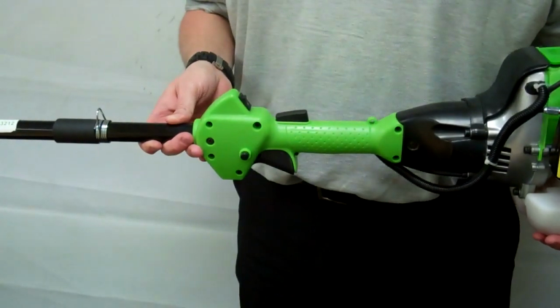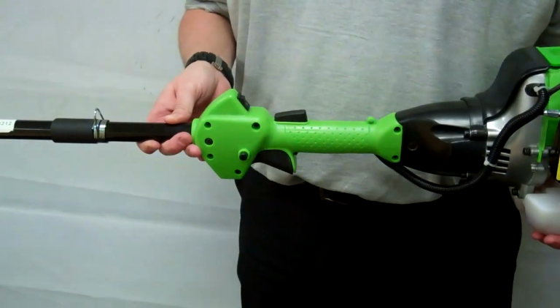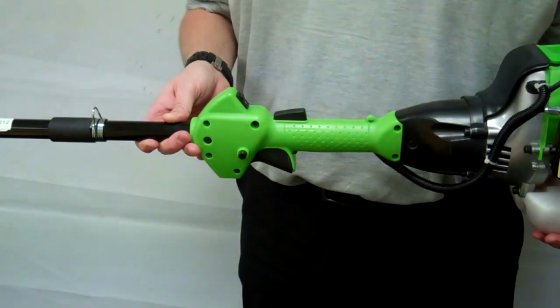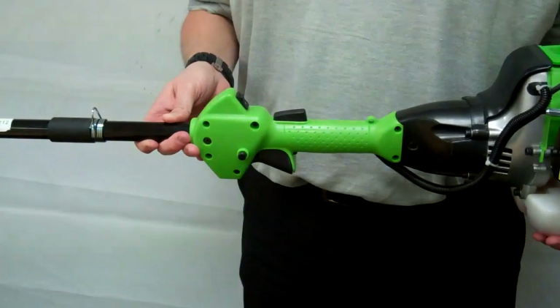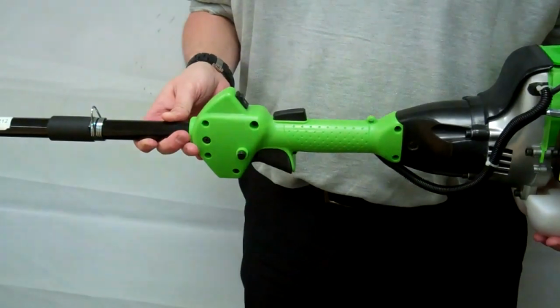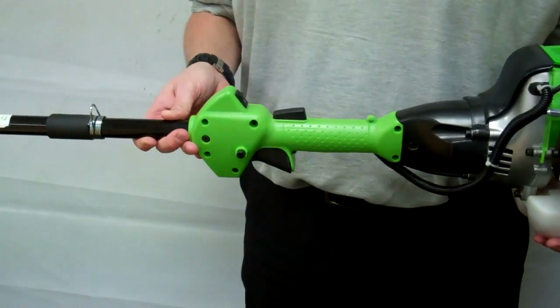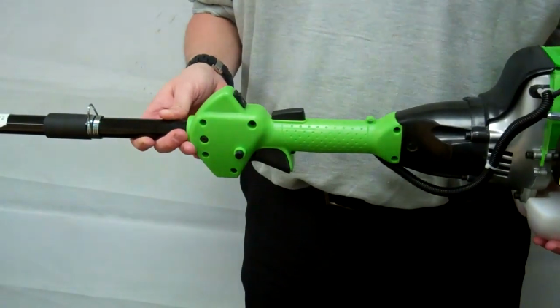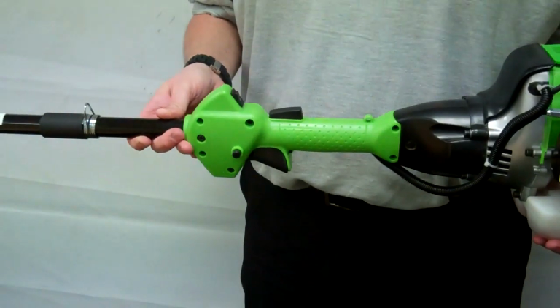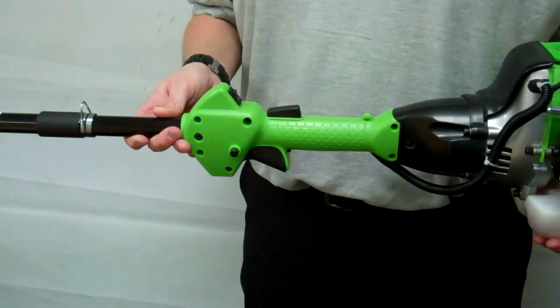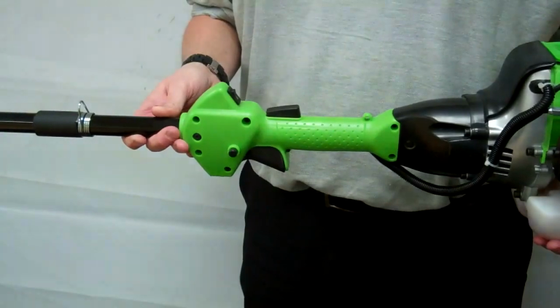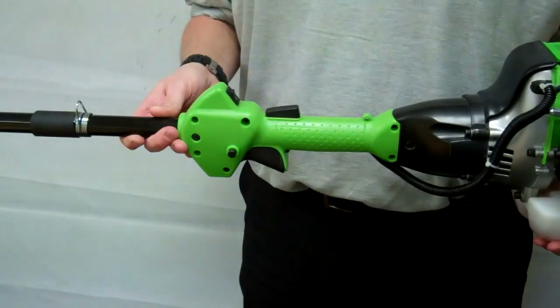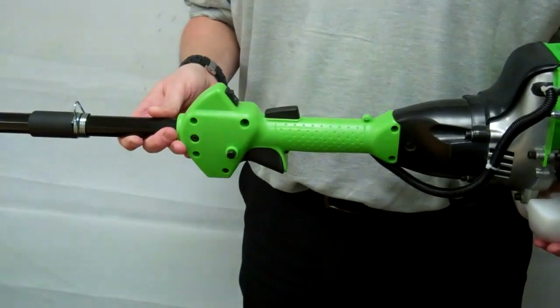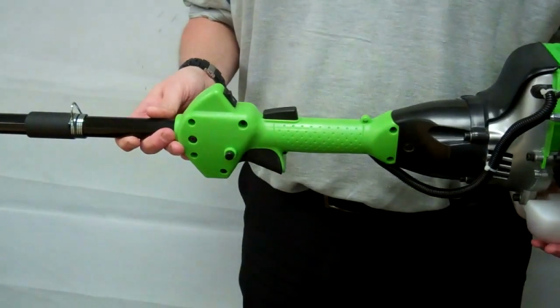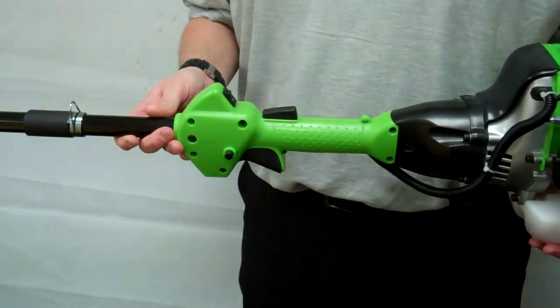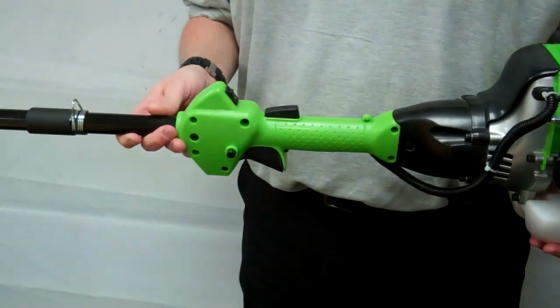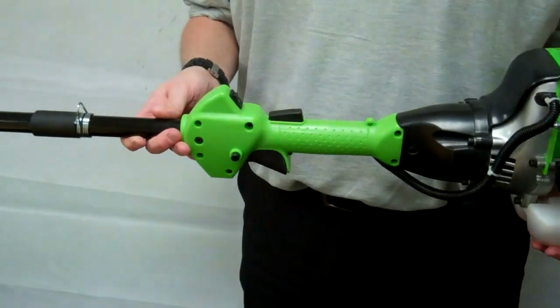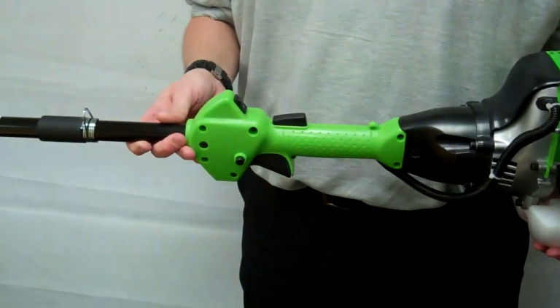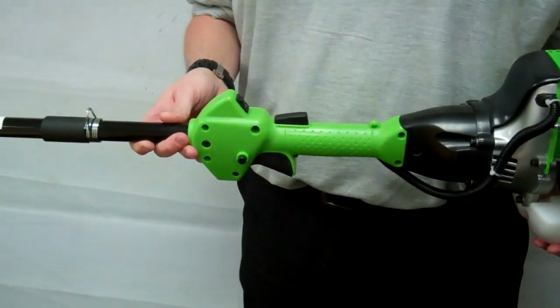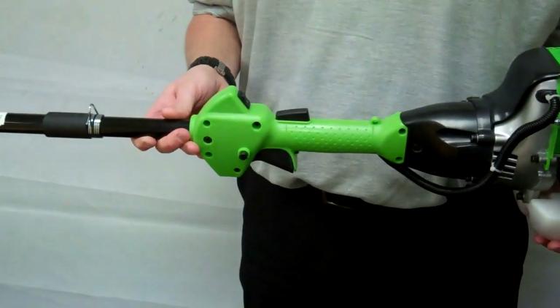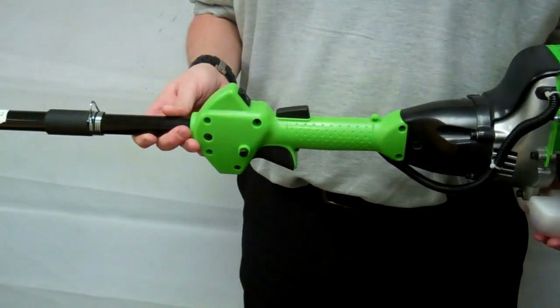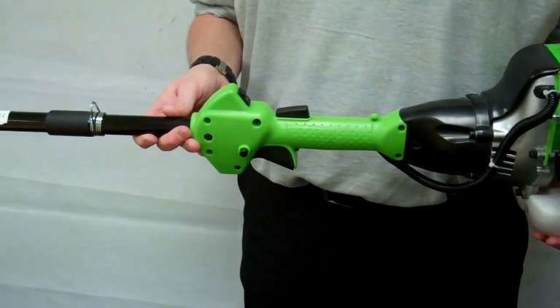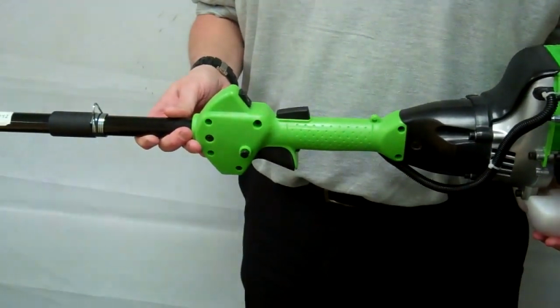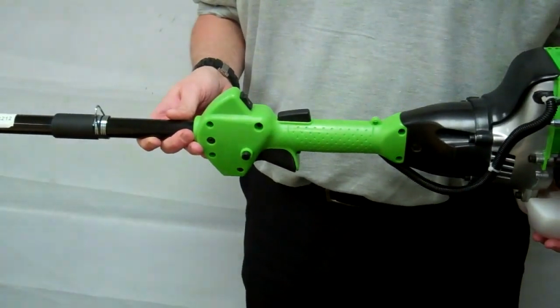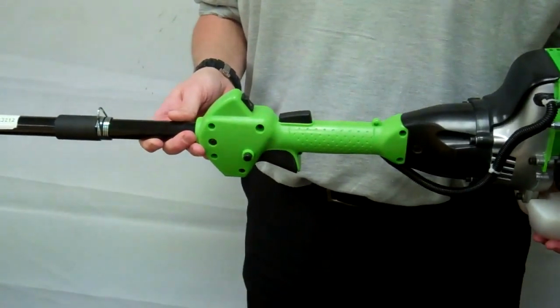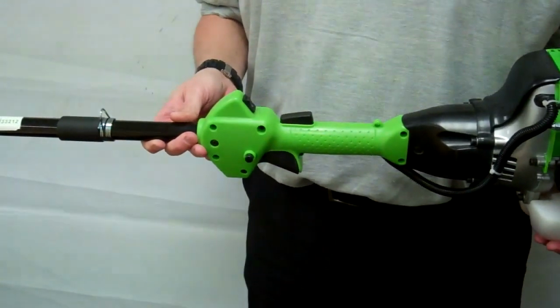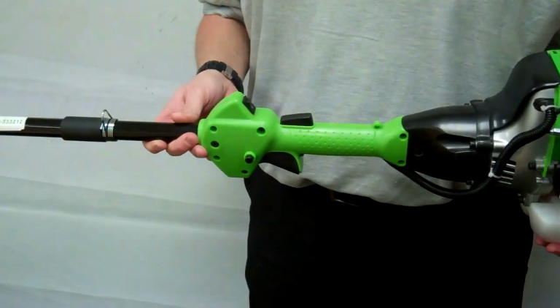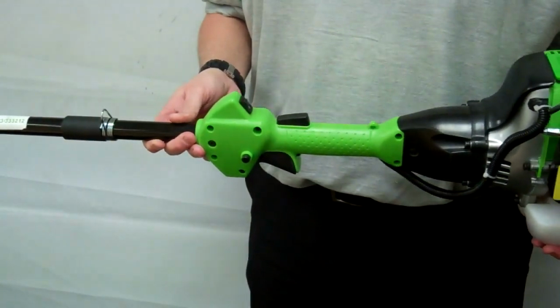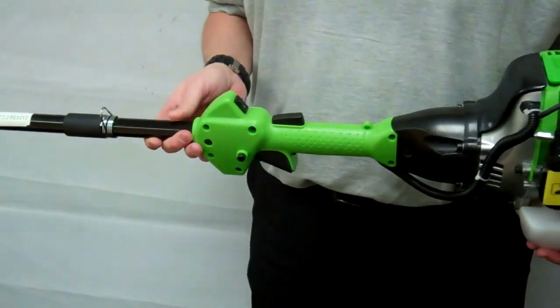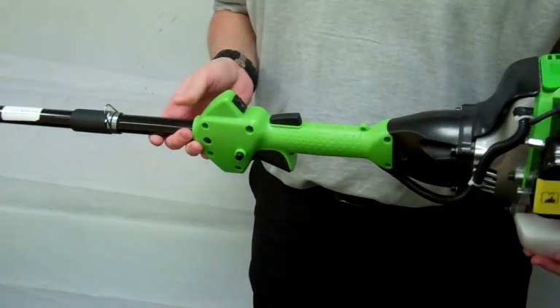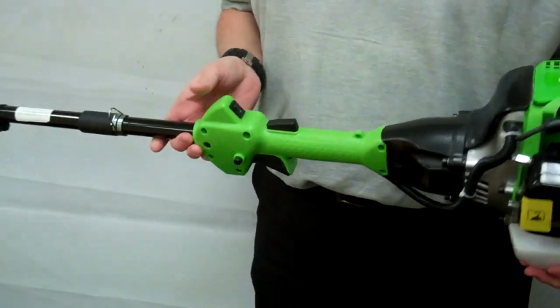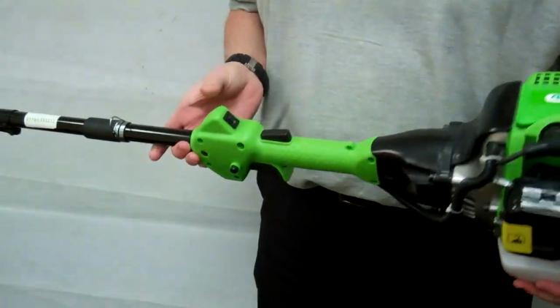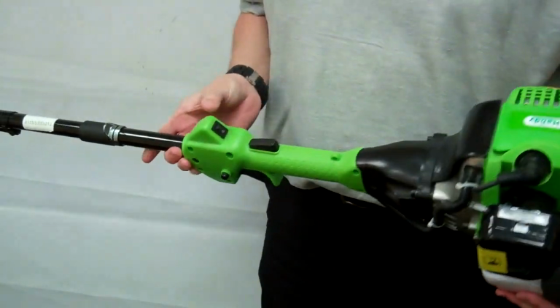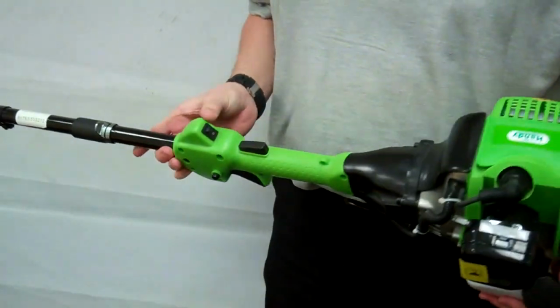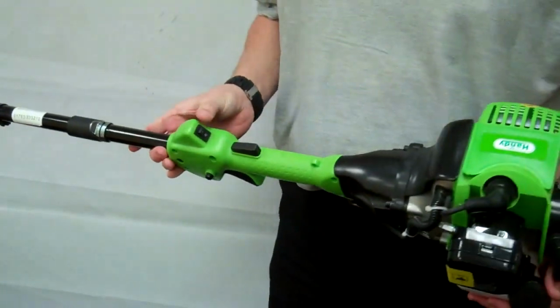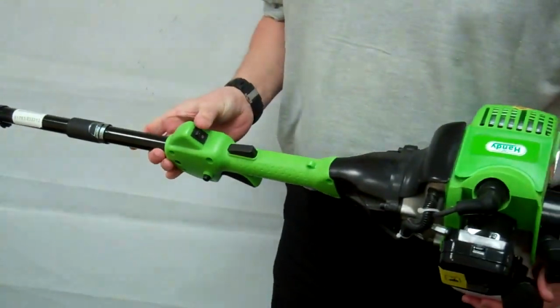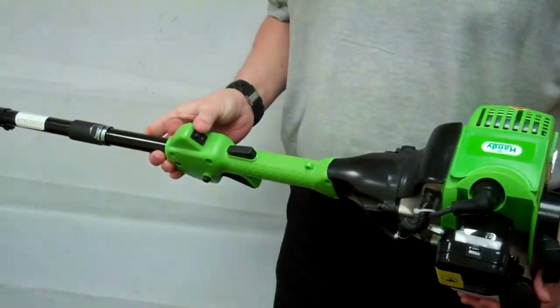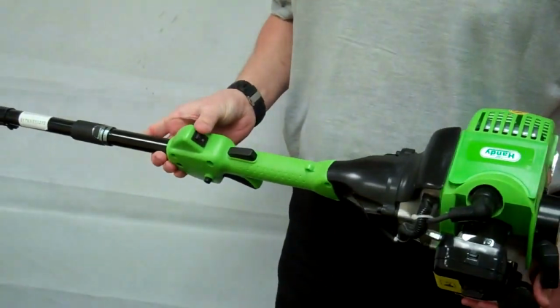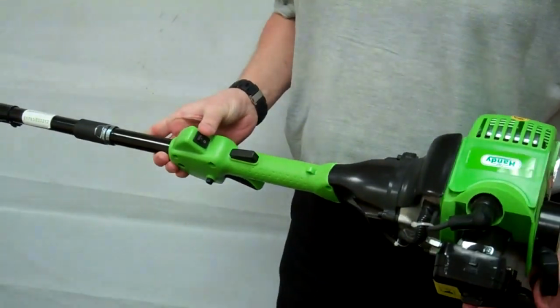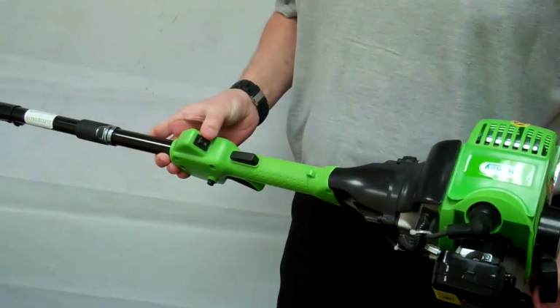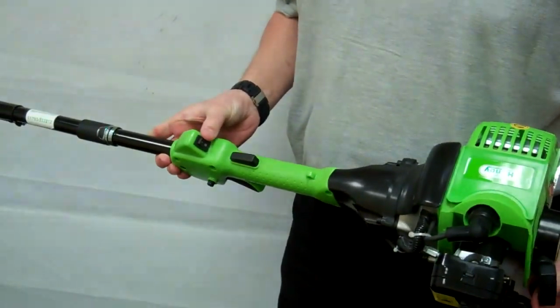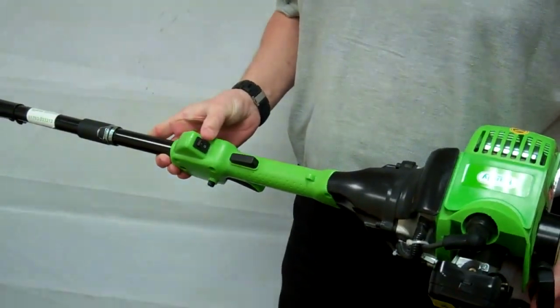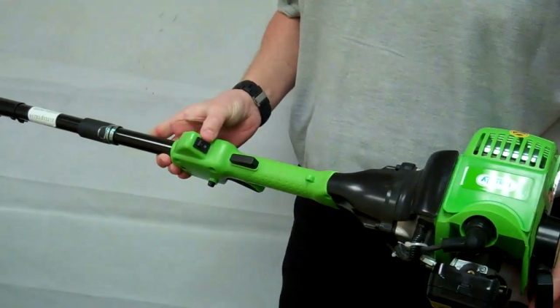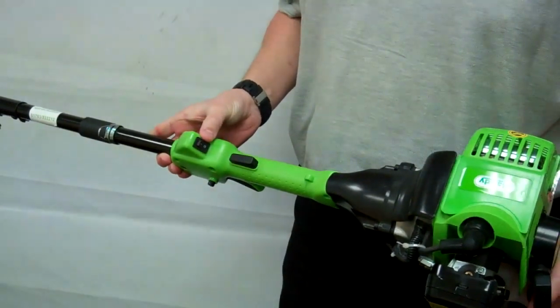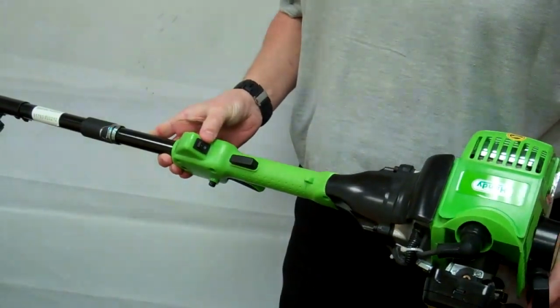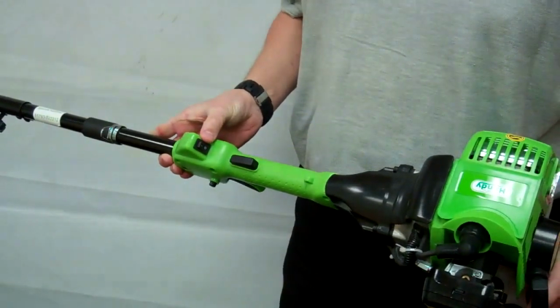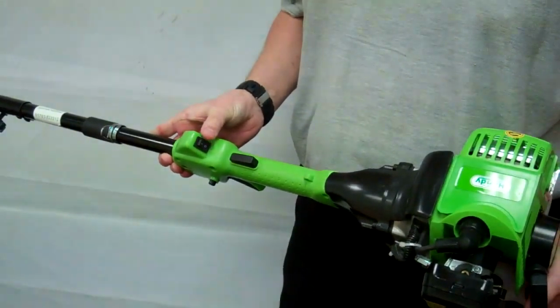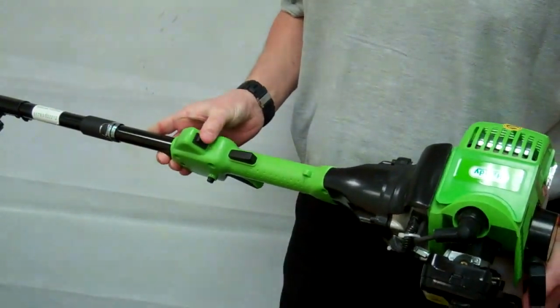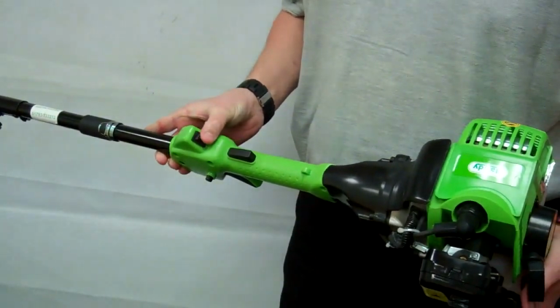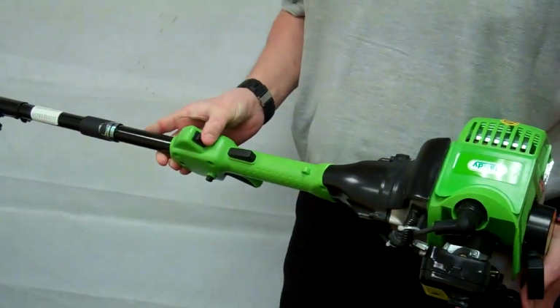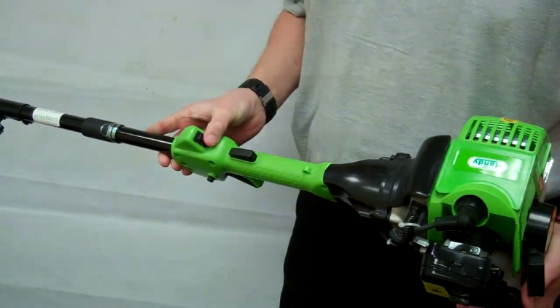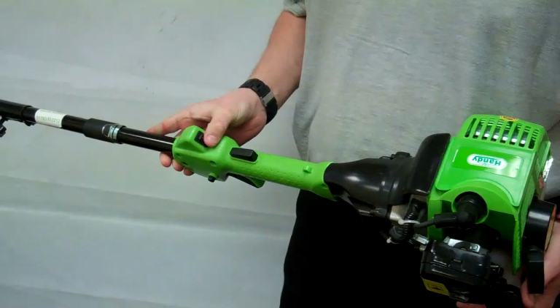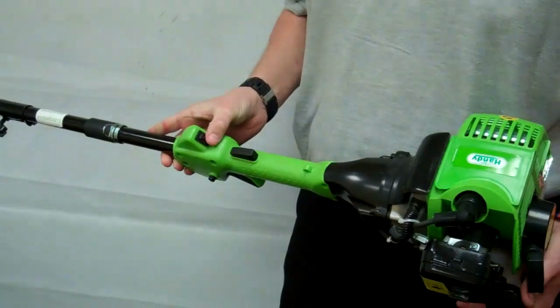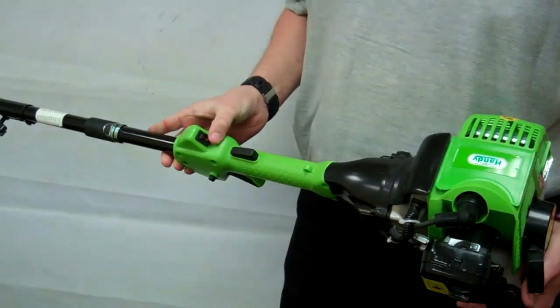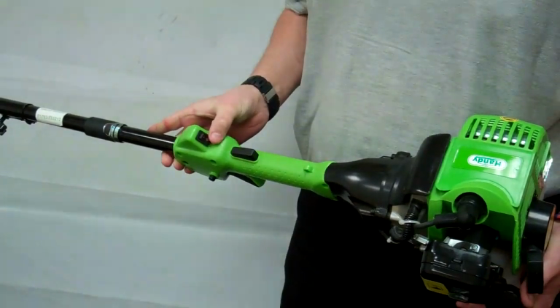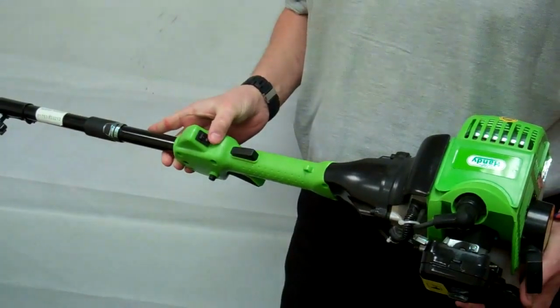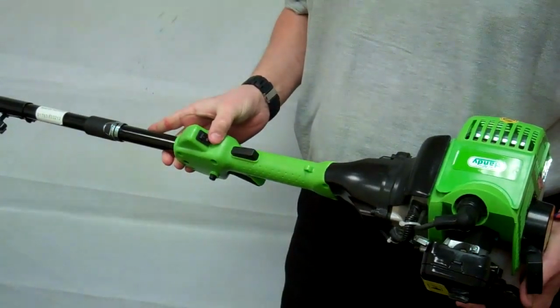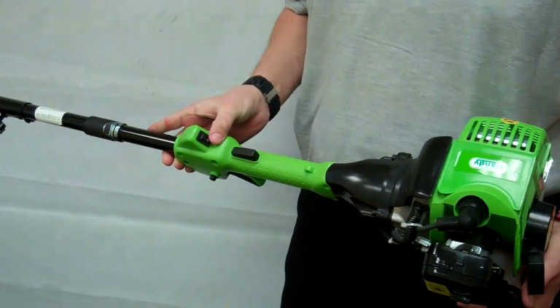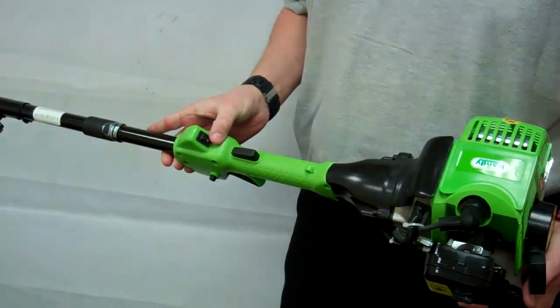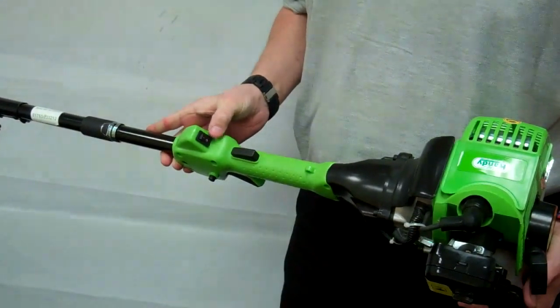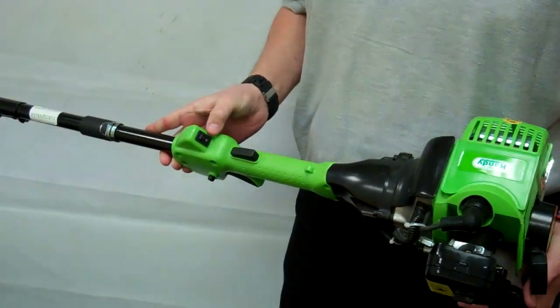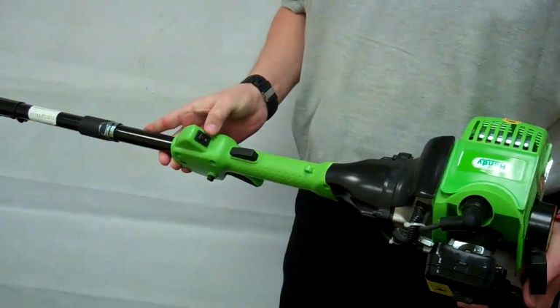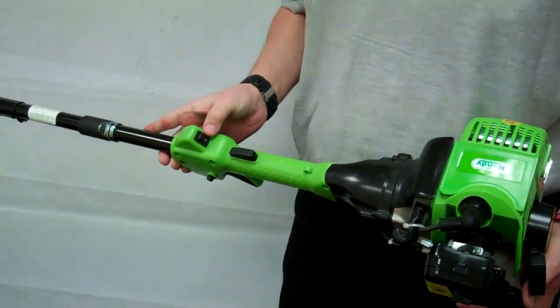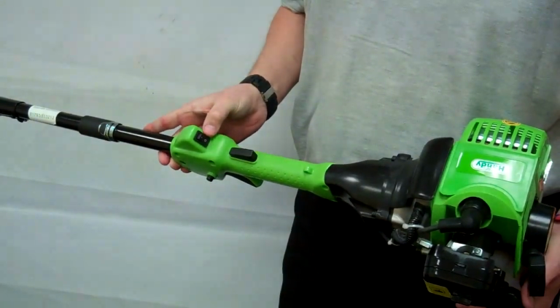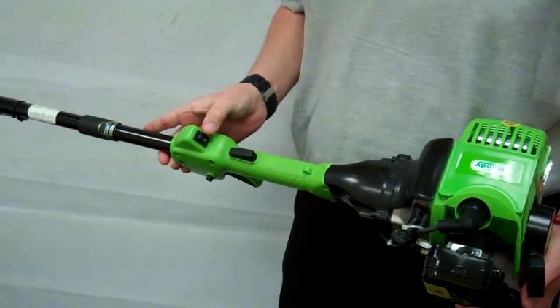The handy multi cutter cold start procedure. First of all, put the ignition switch to the I or one position.